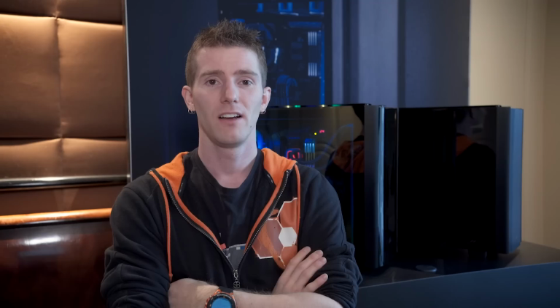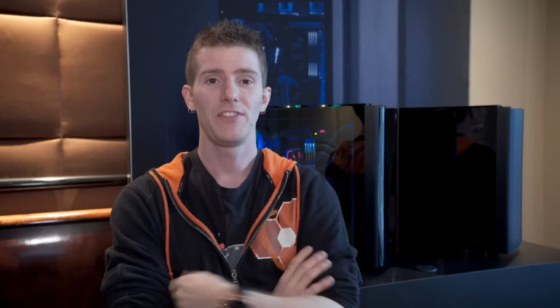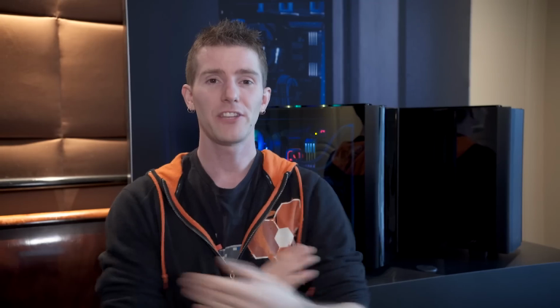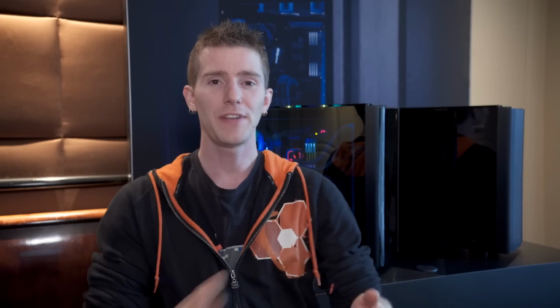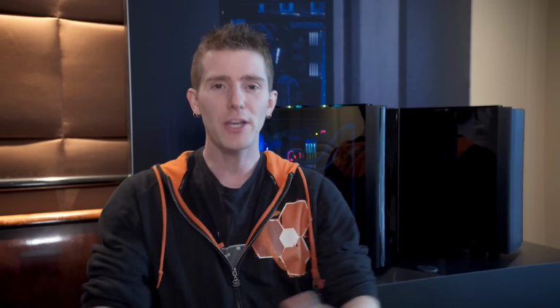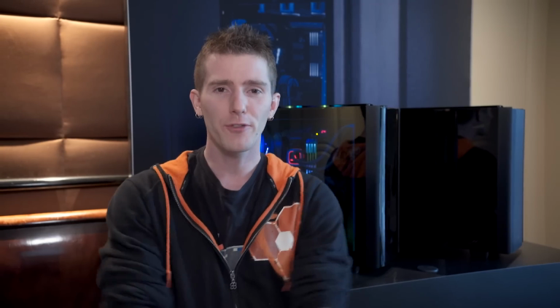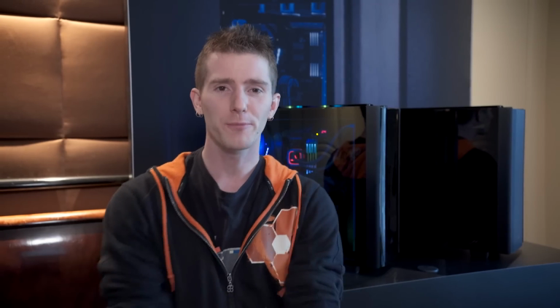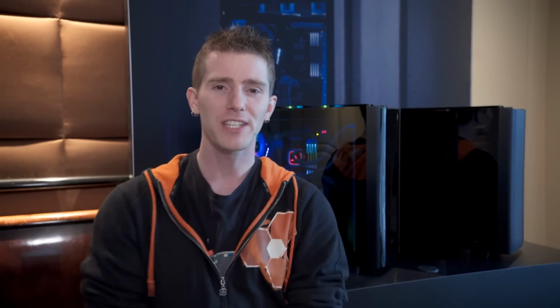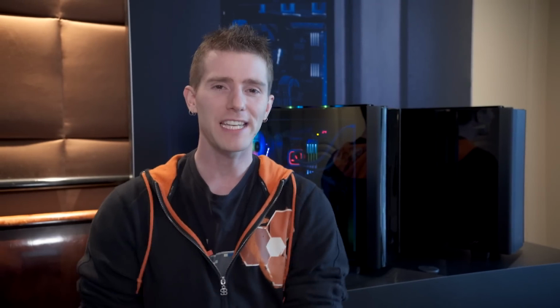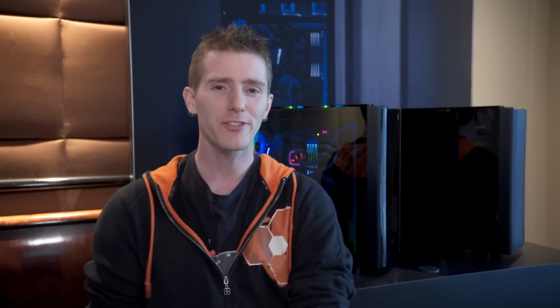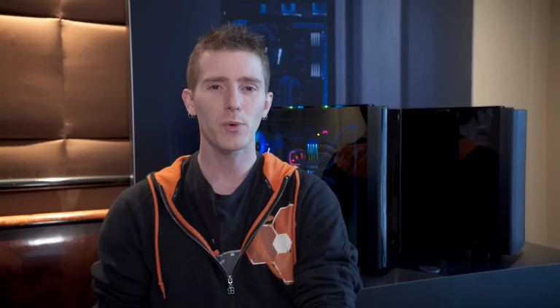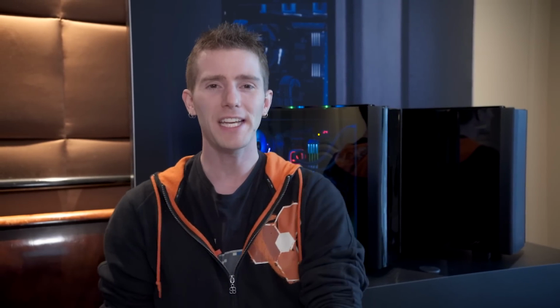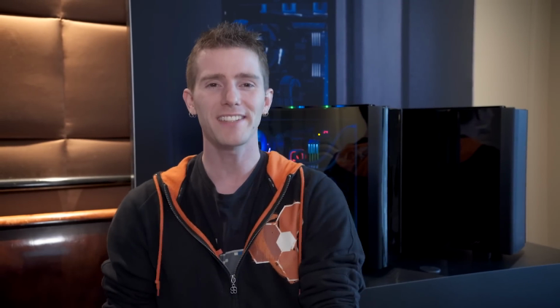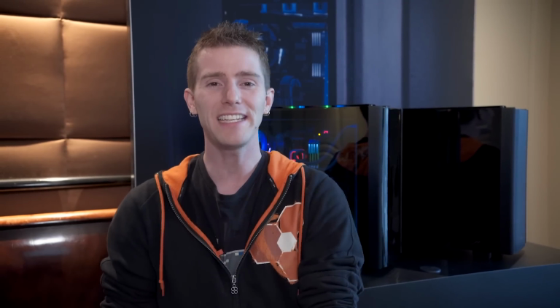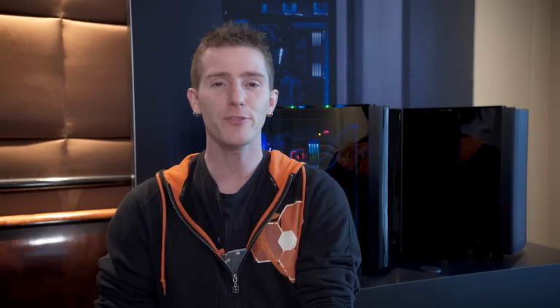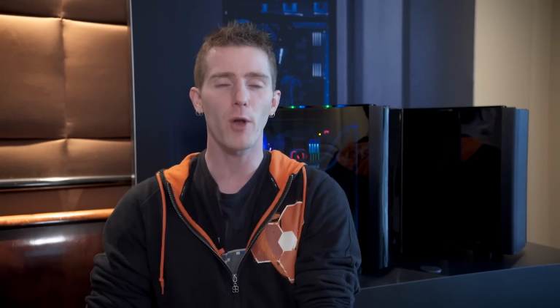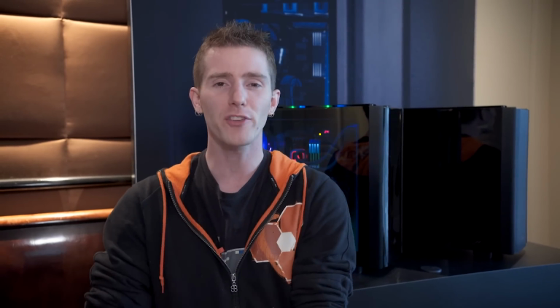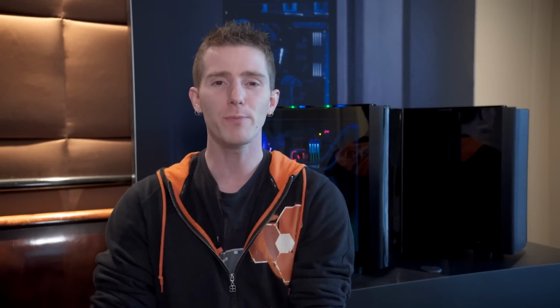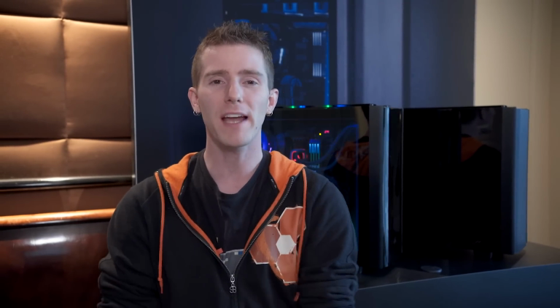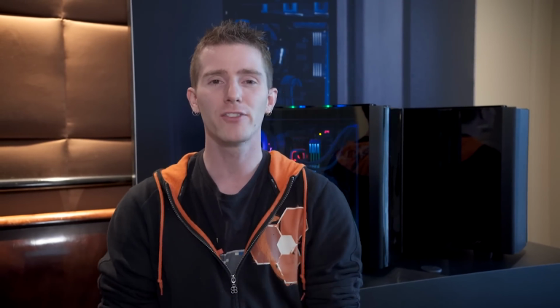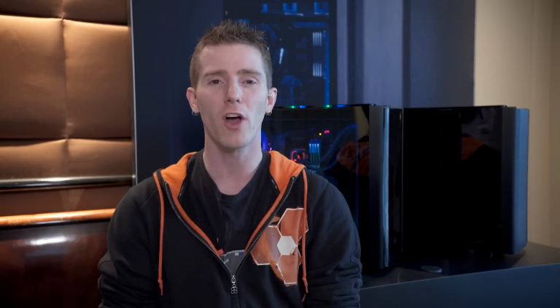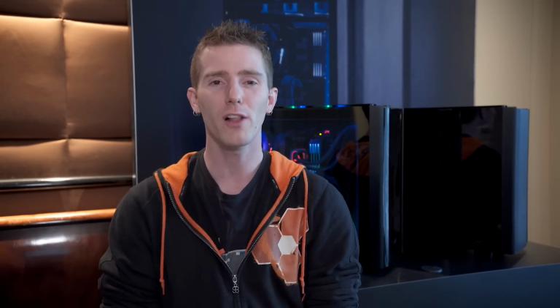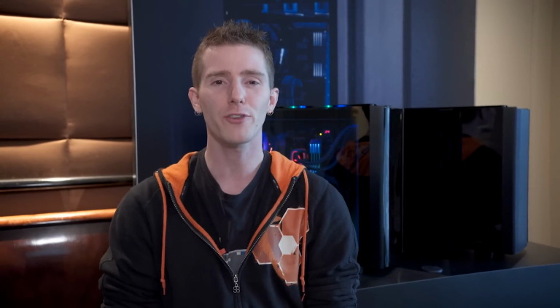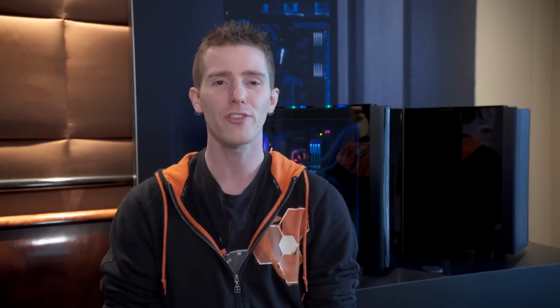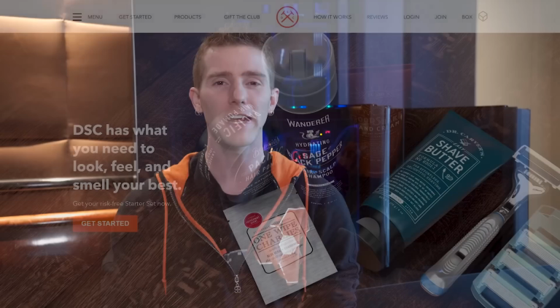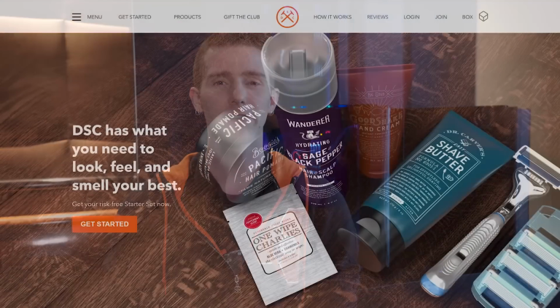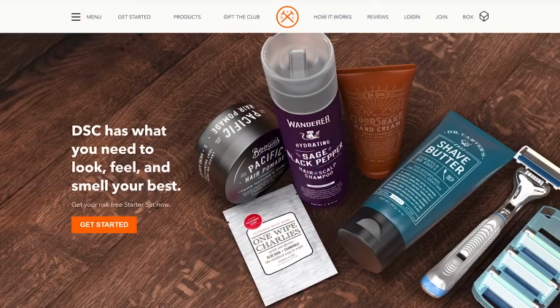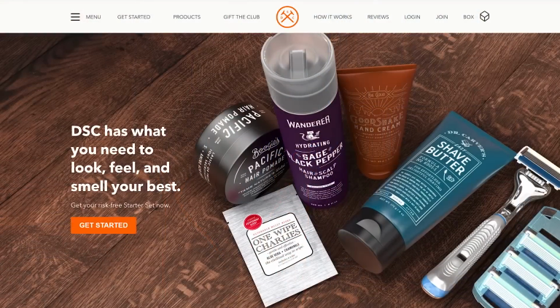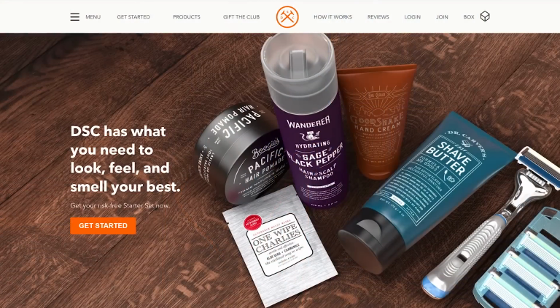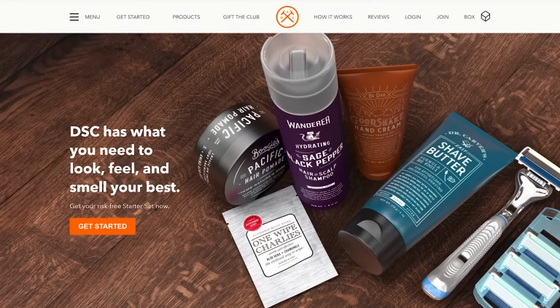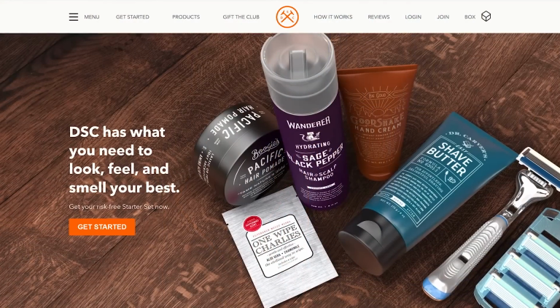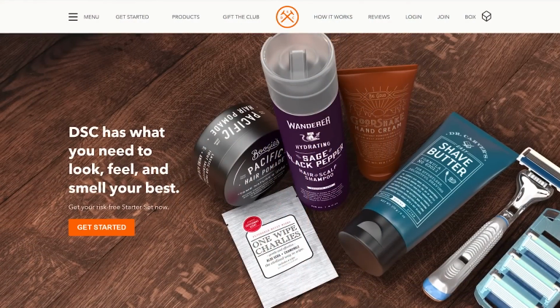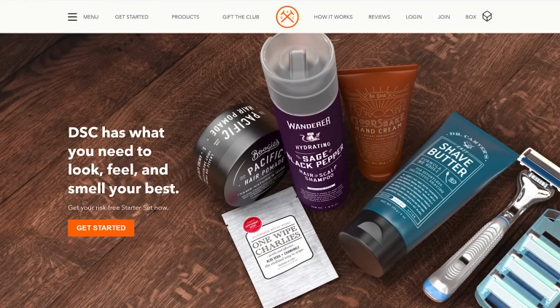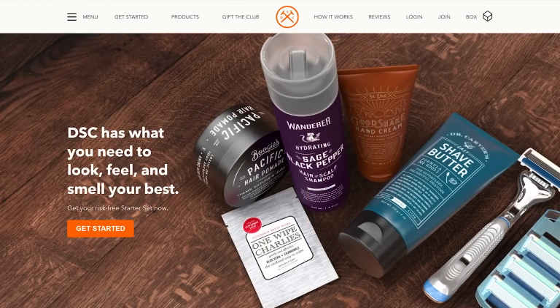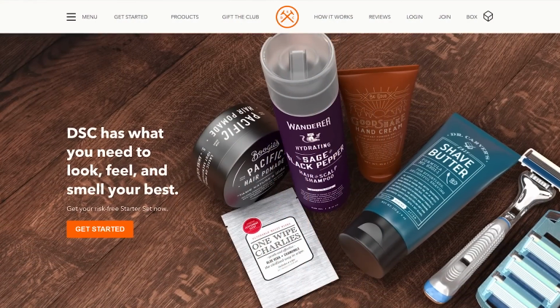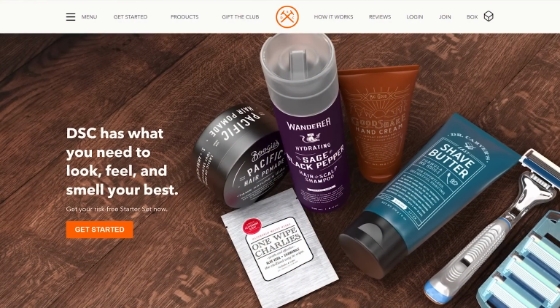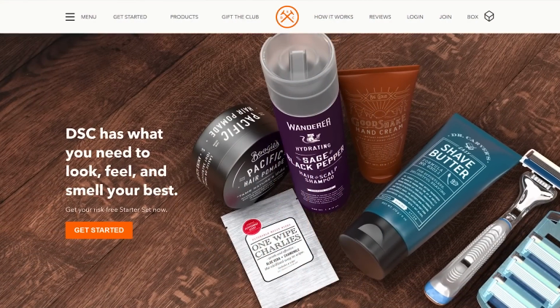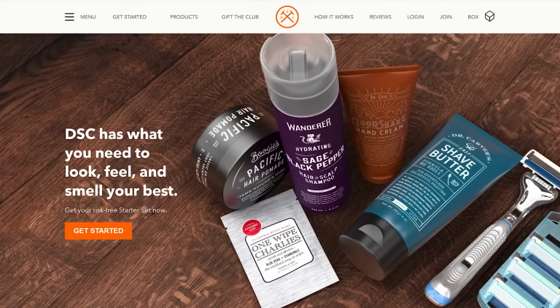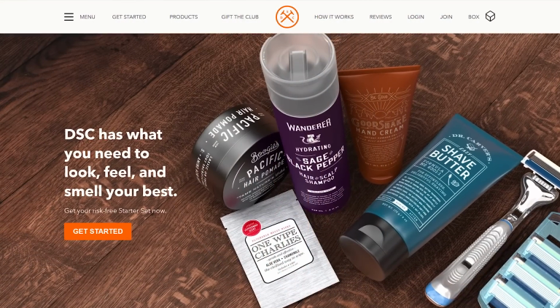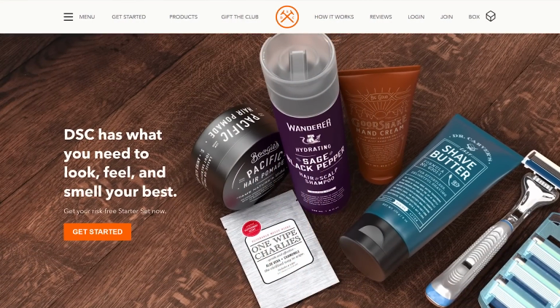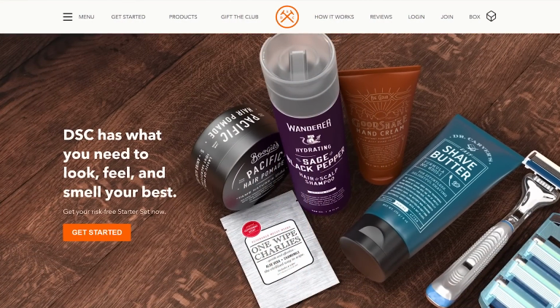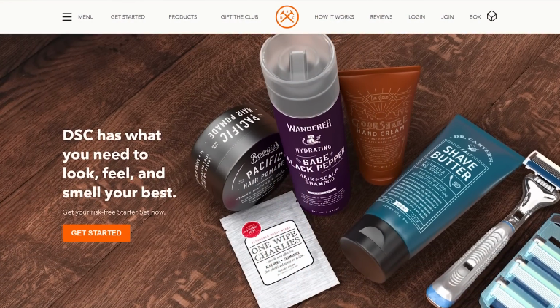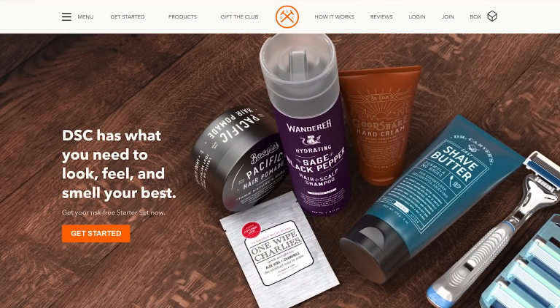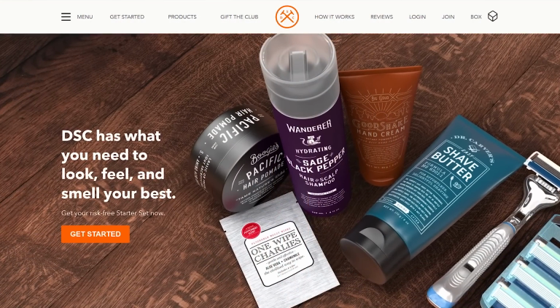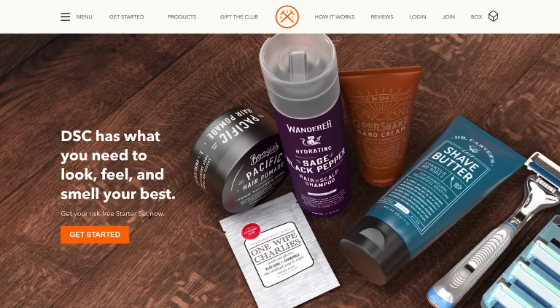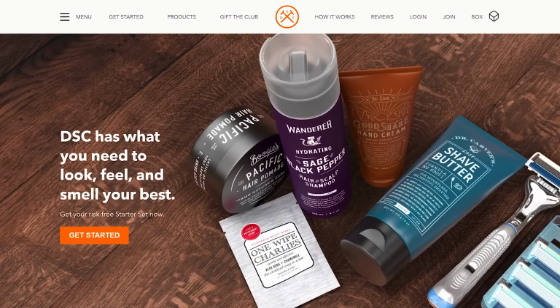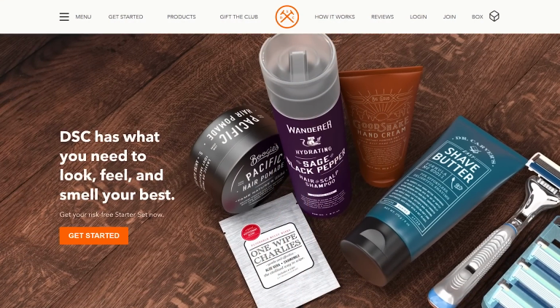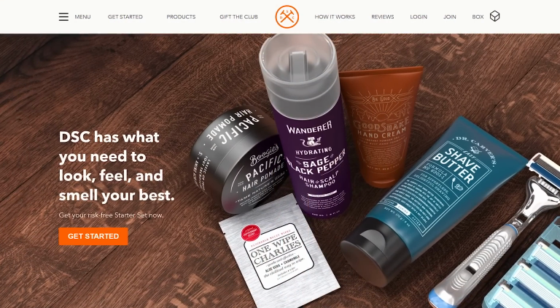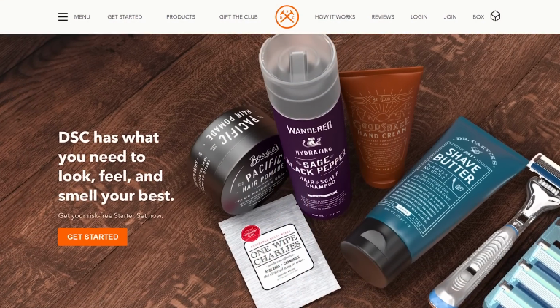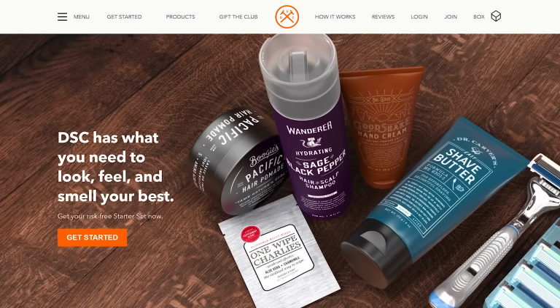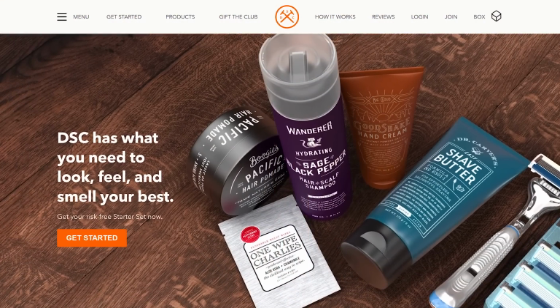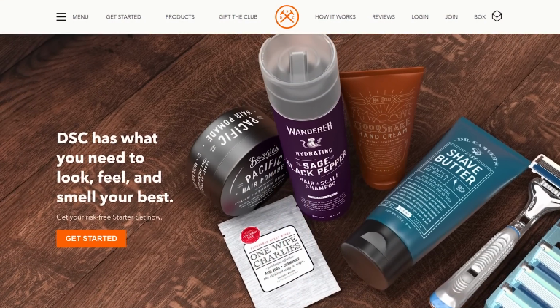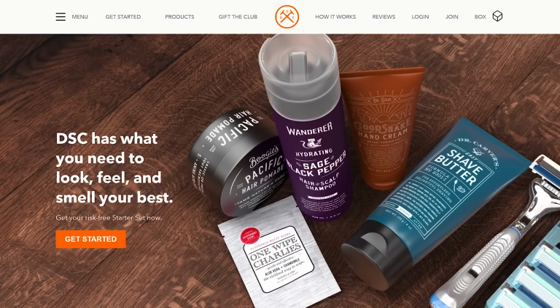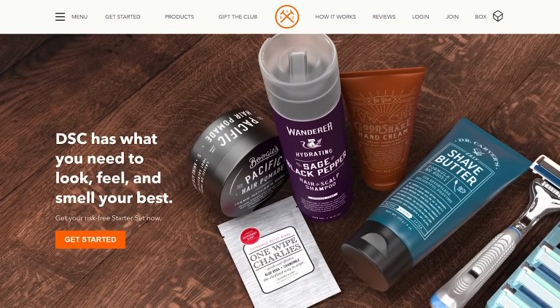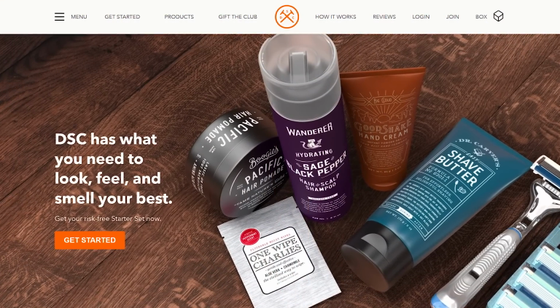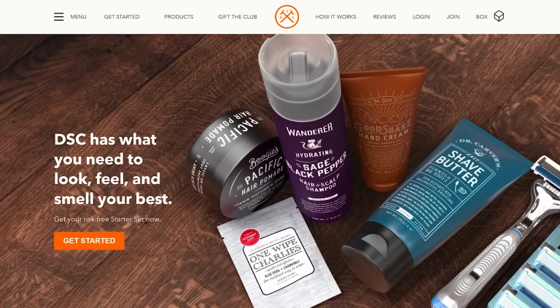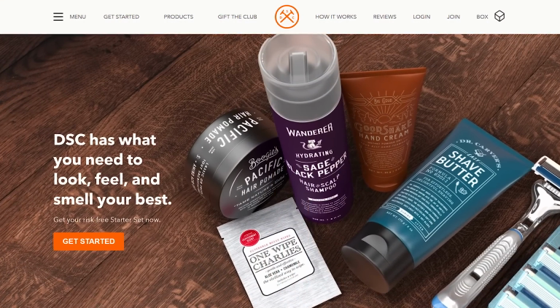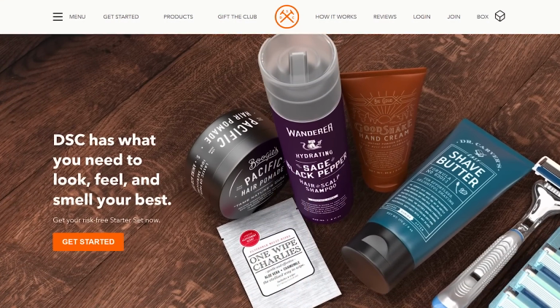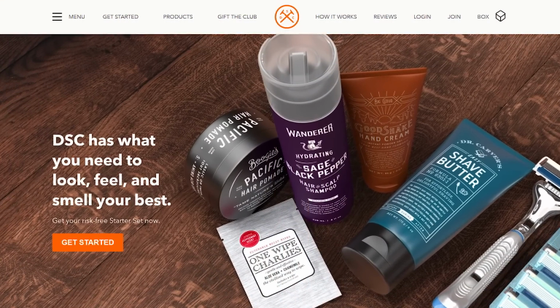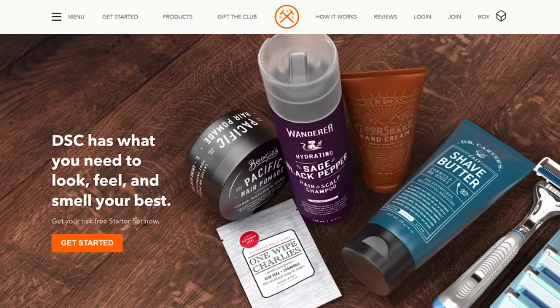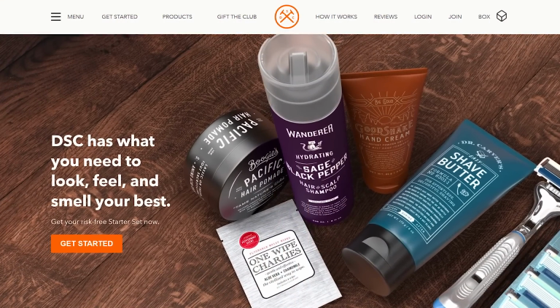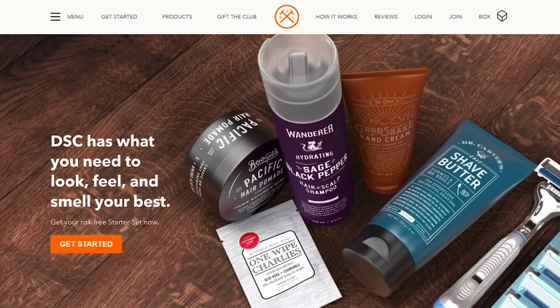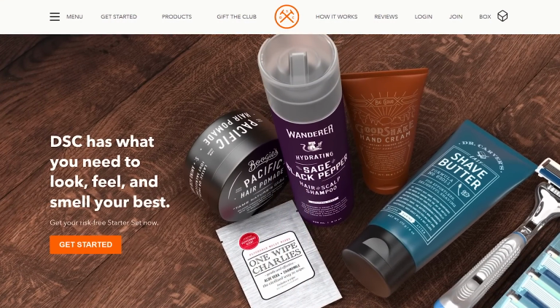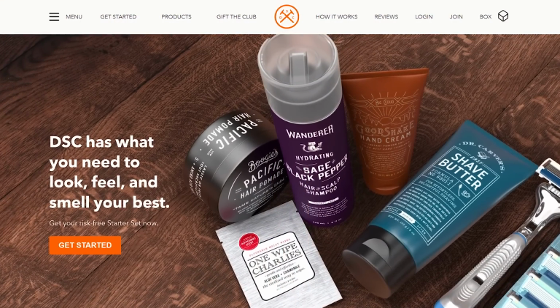This video from CES 2018 is brought to you by Dollar Shave Club. Get a great shave for just a few dollars a month at dollarshaveclub.com slash Linus, linked below.